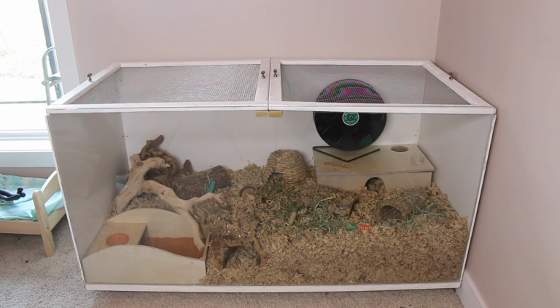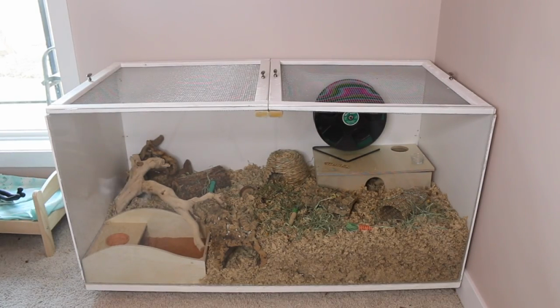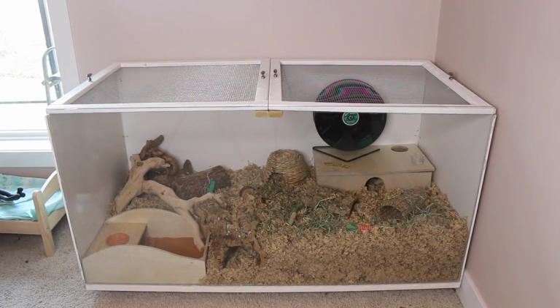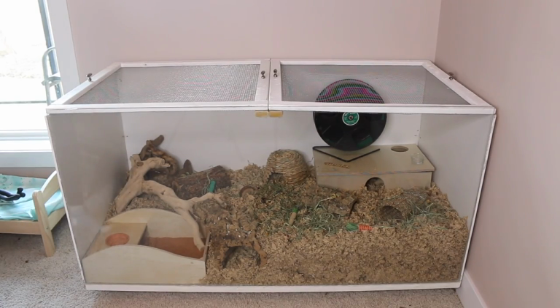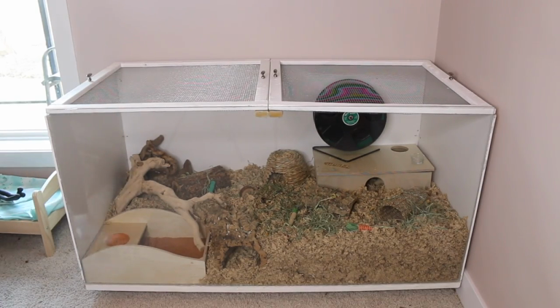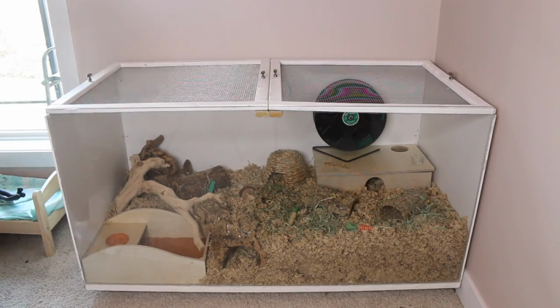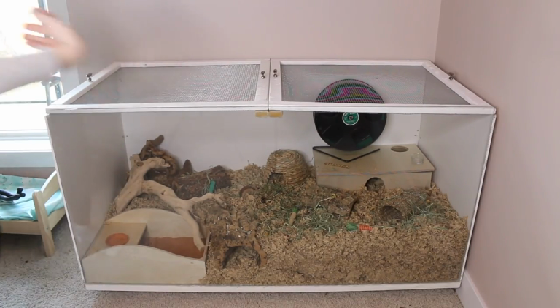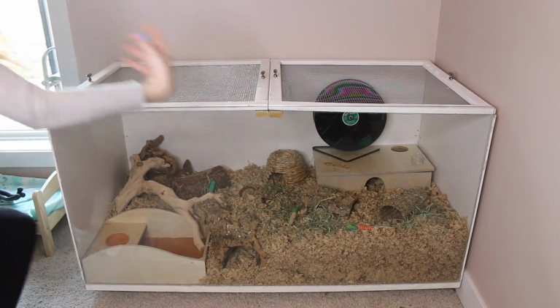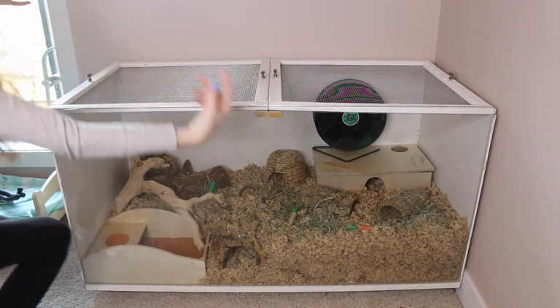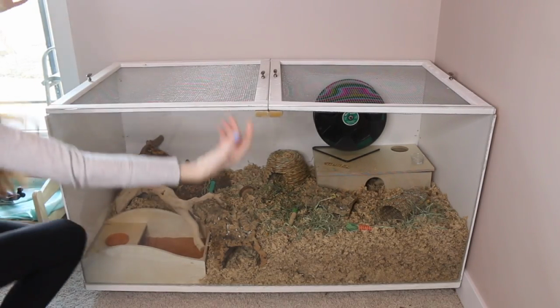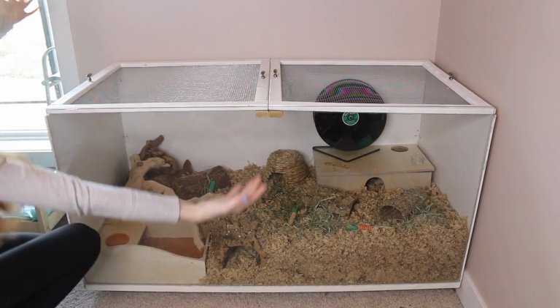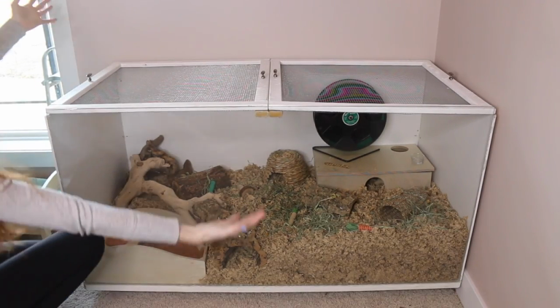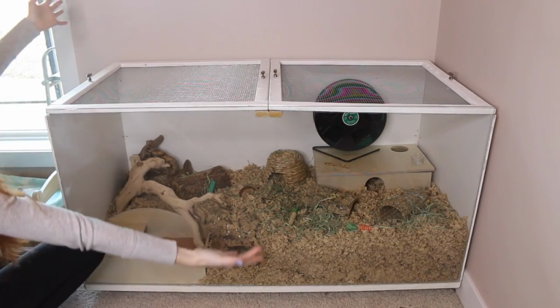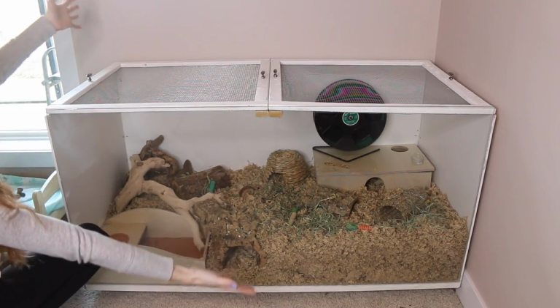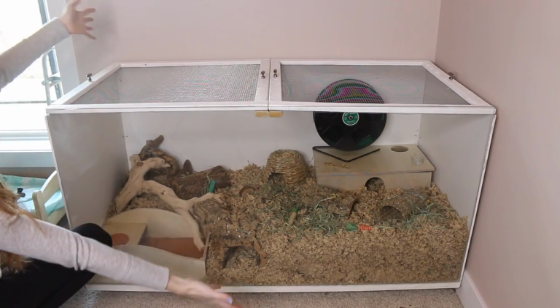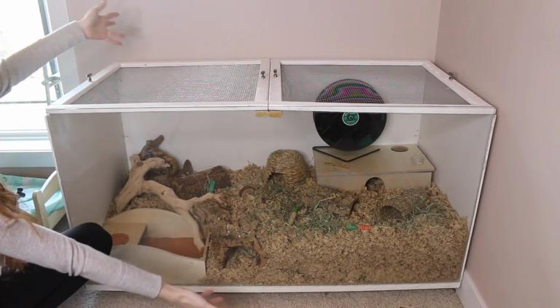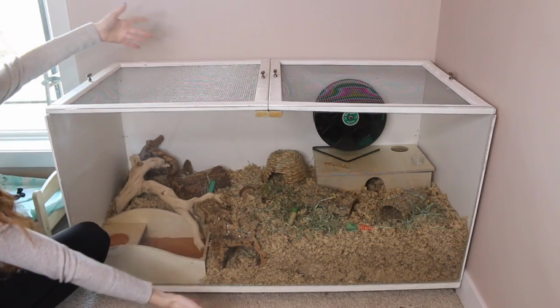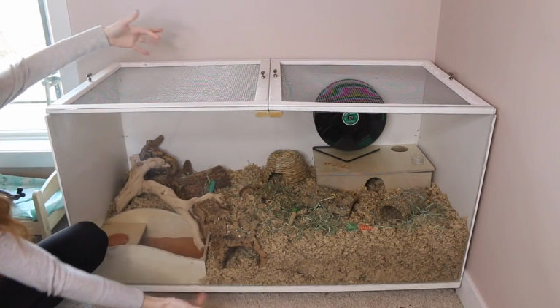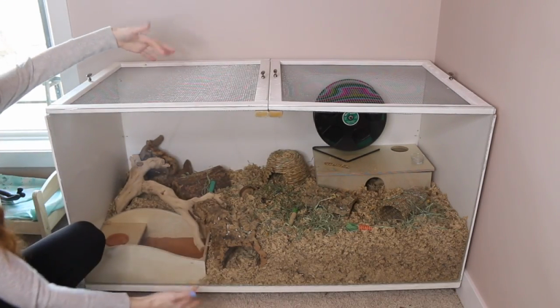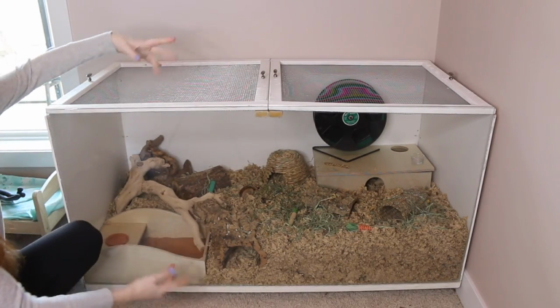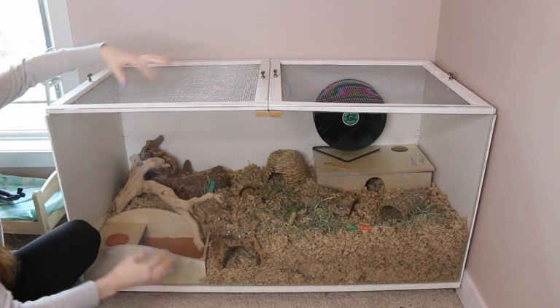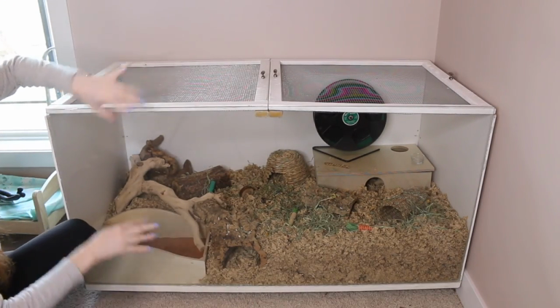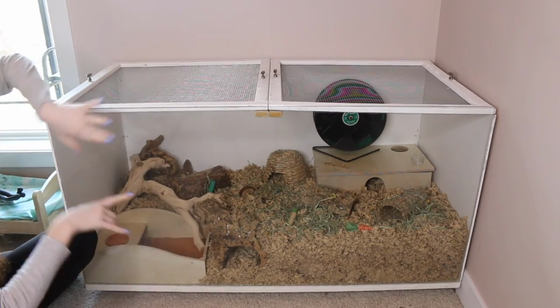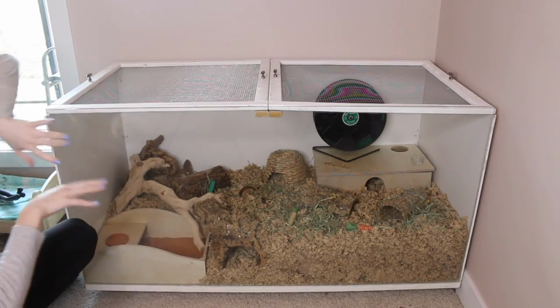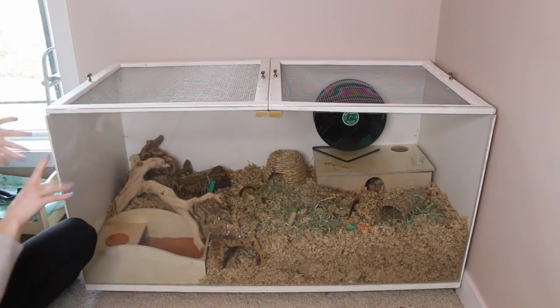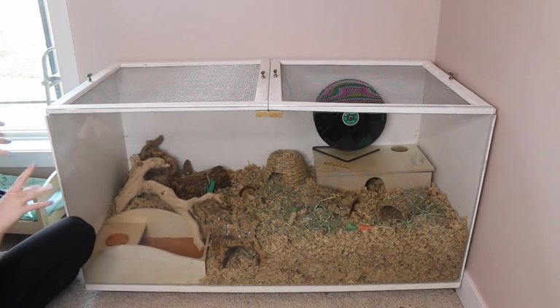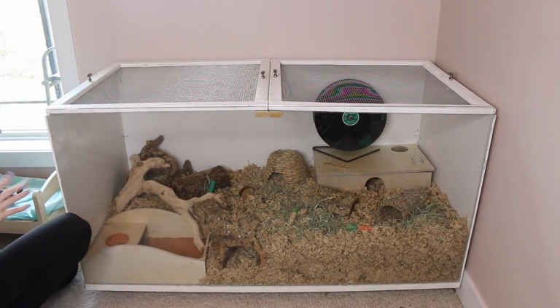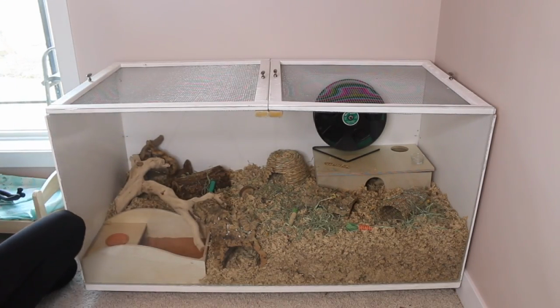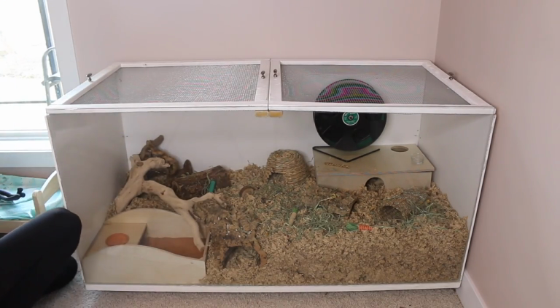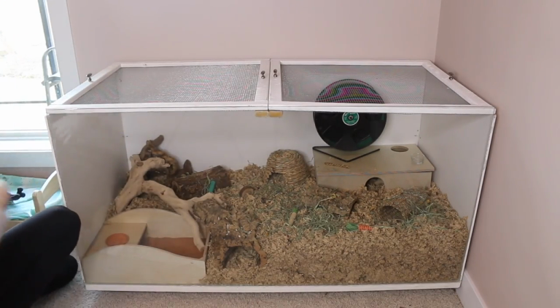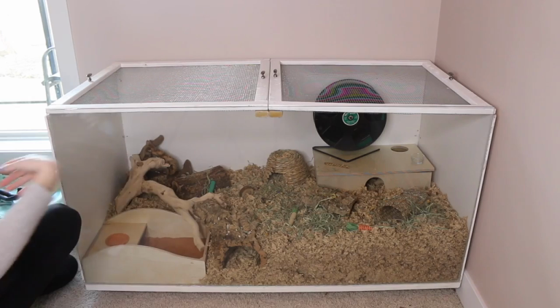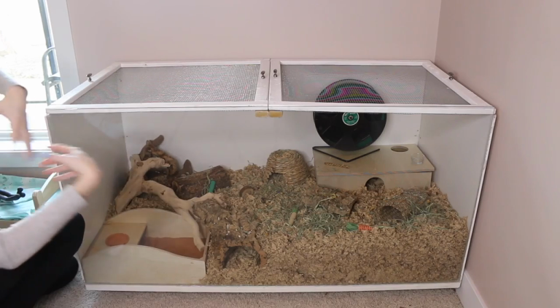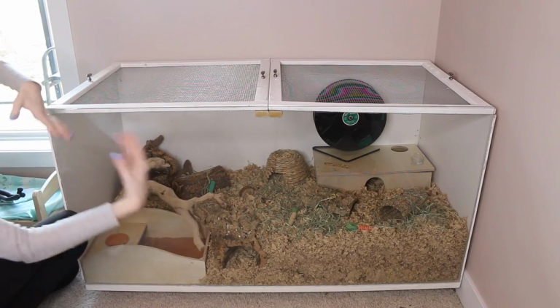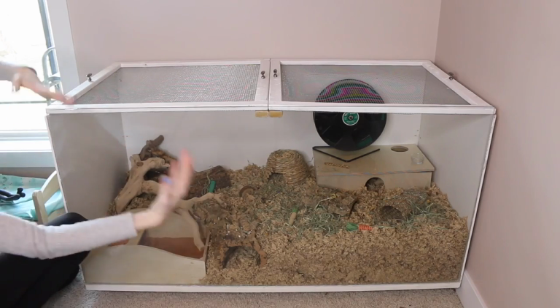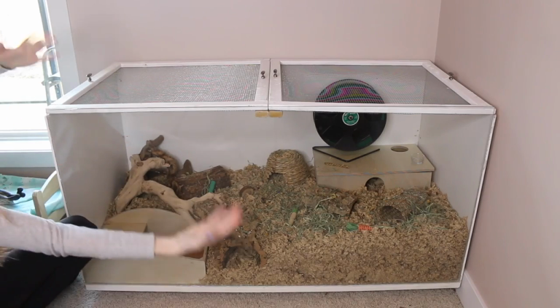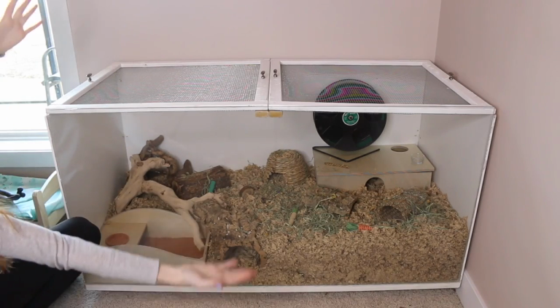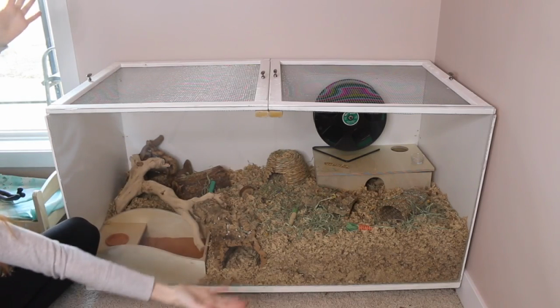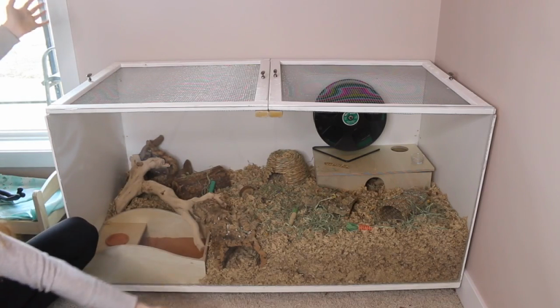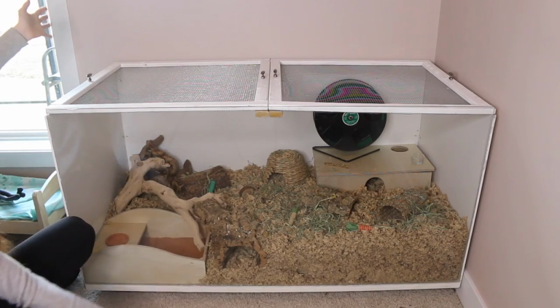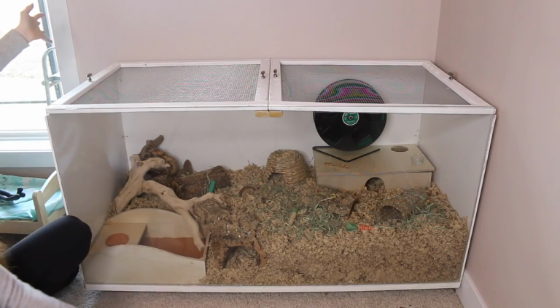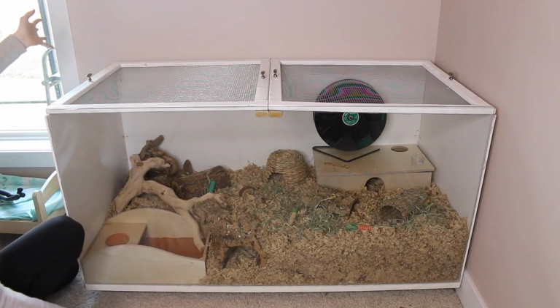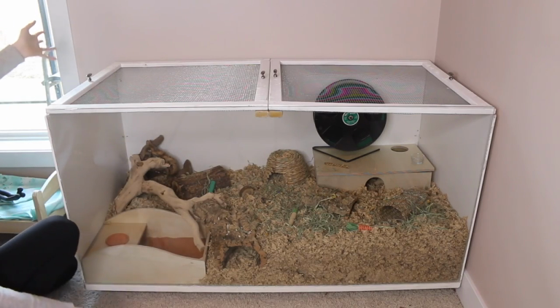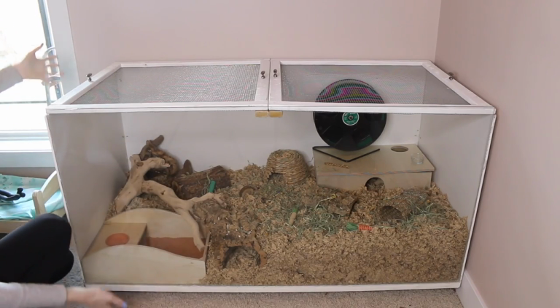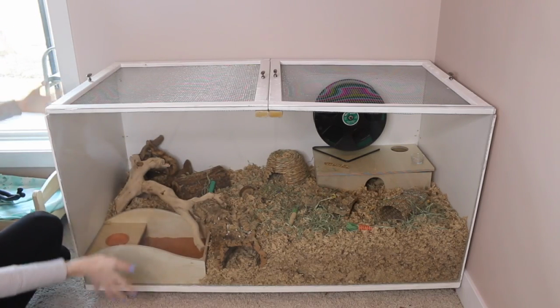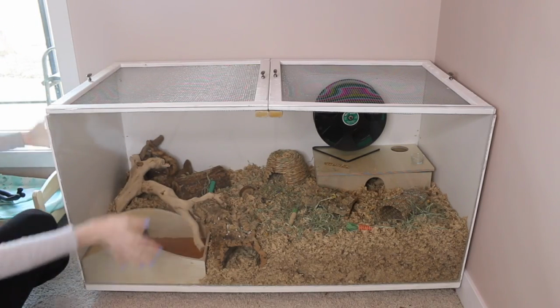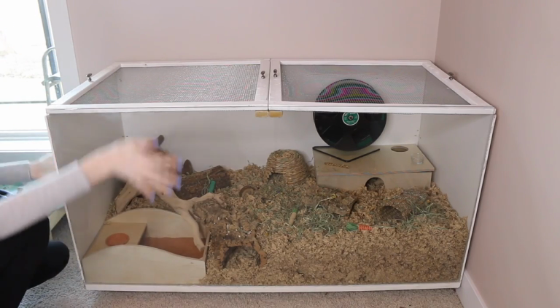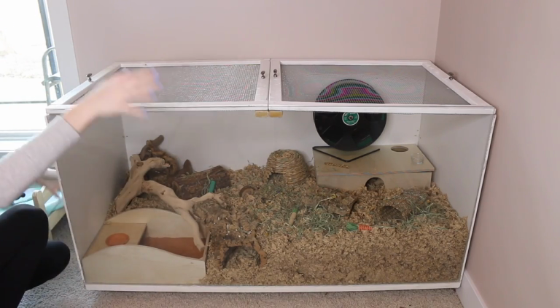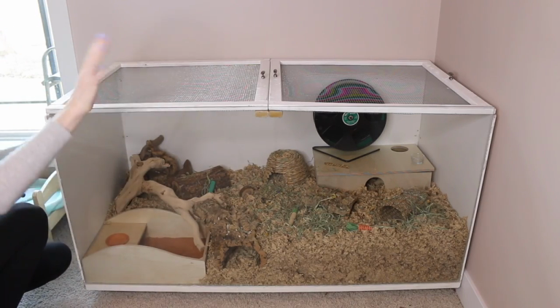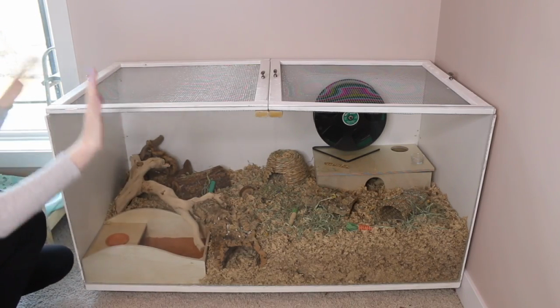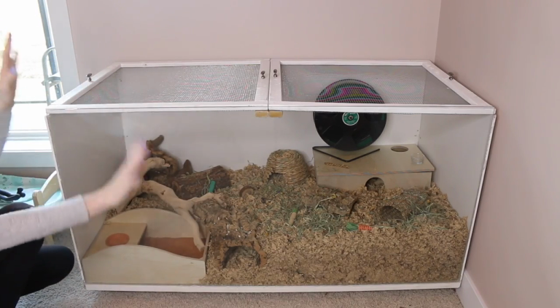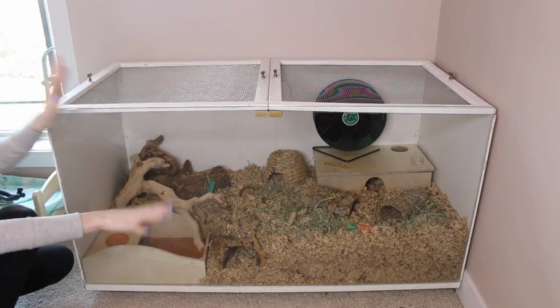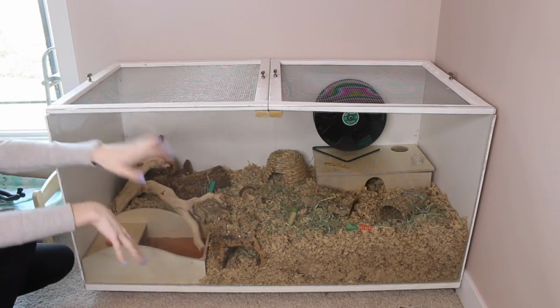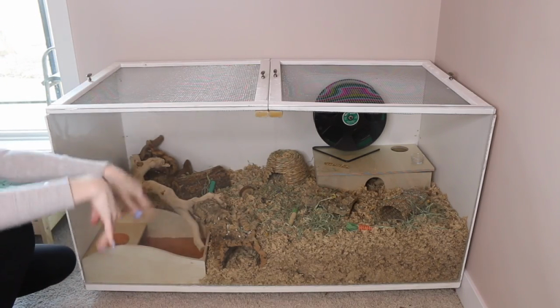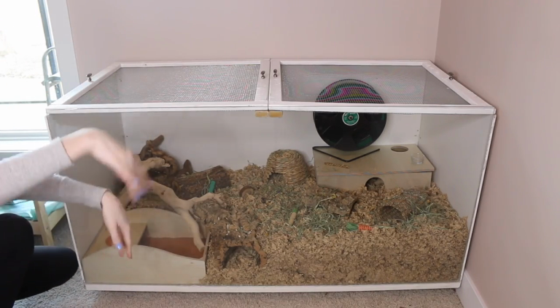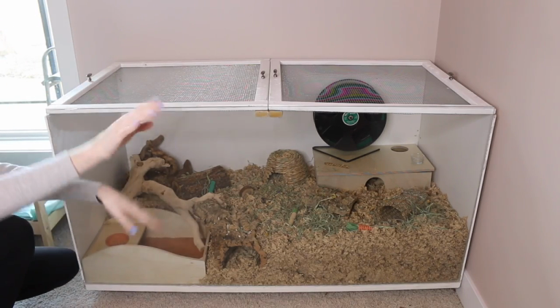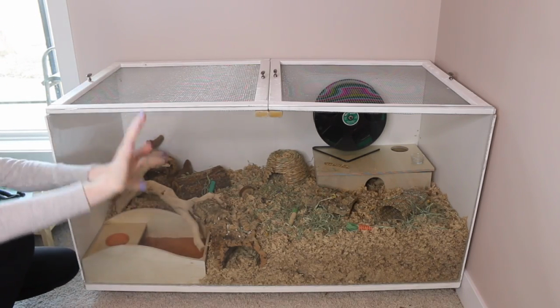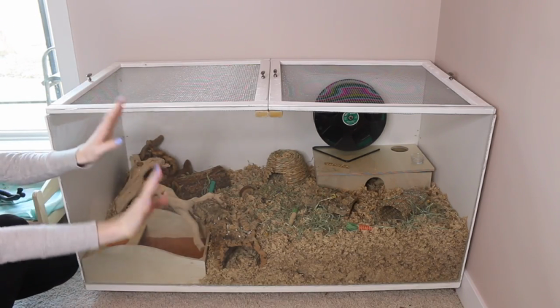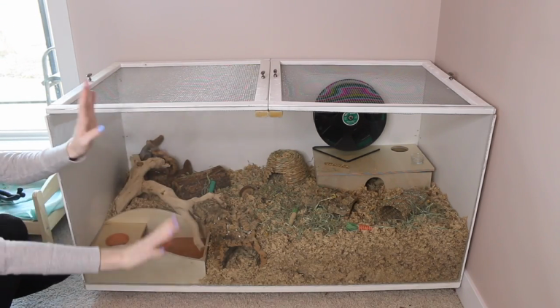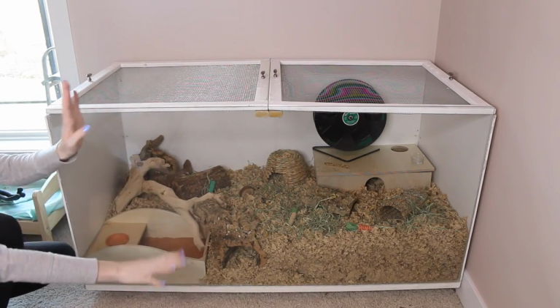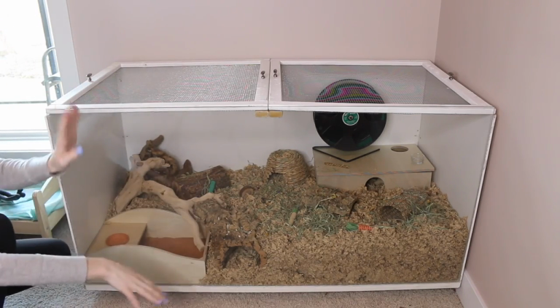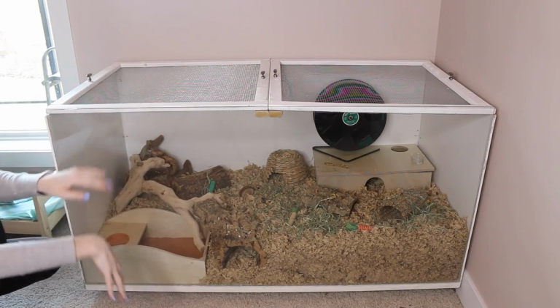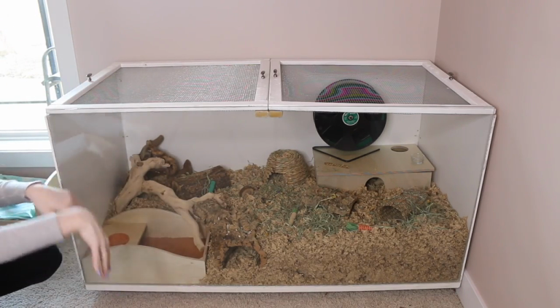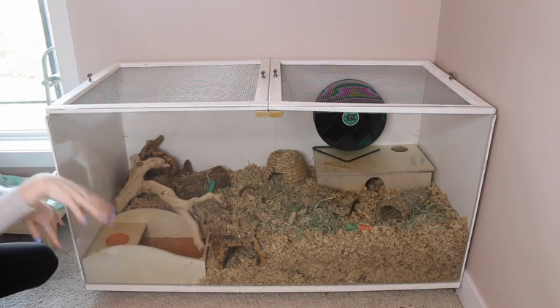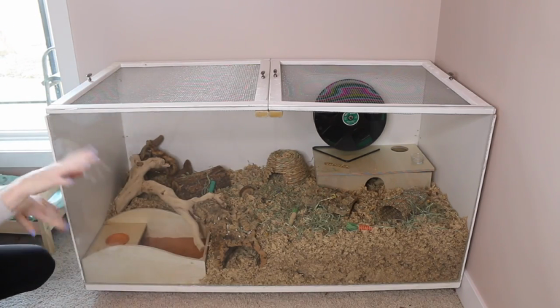And that is the gist of setting up a hamster's enclosure. I hope this video was helpful and I will see you guys in my next video — bye!